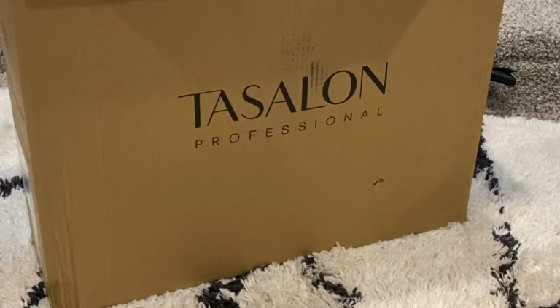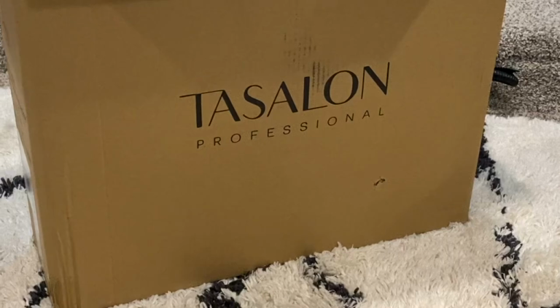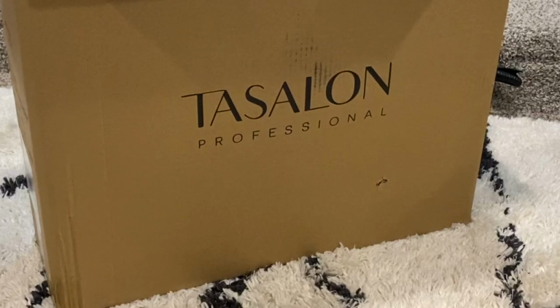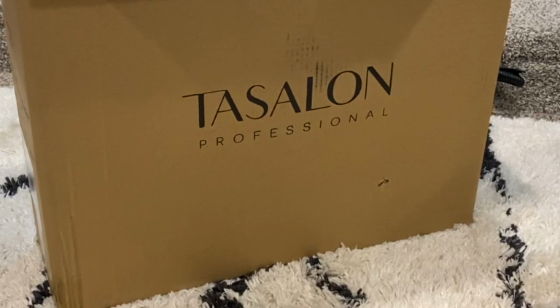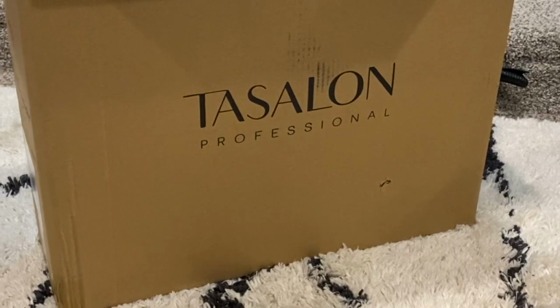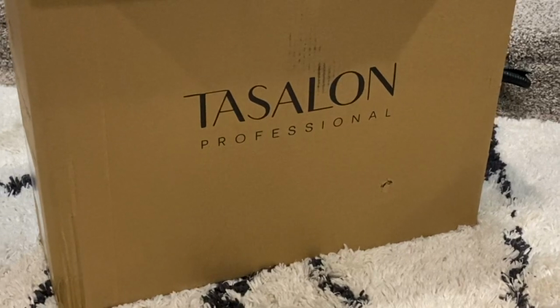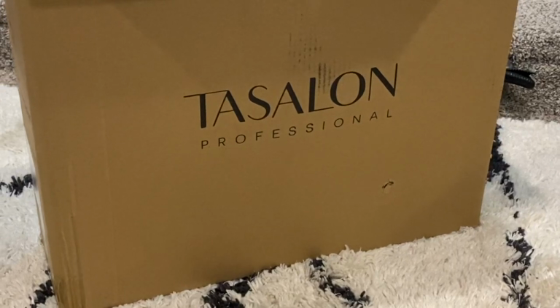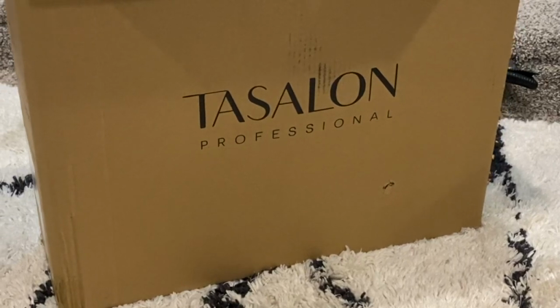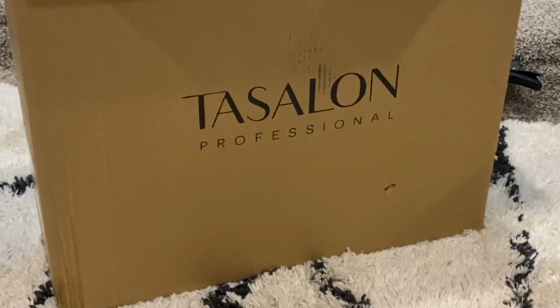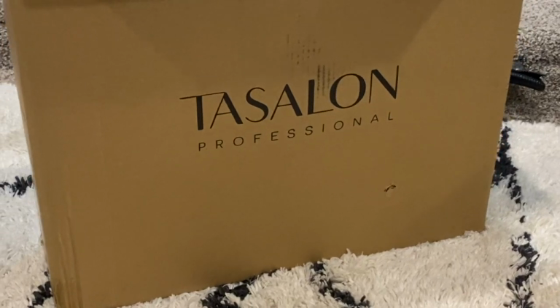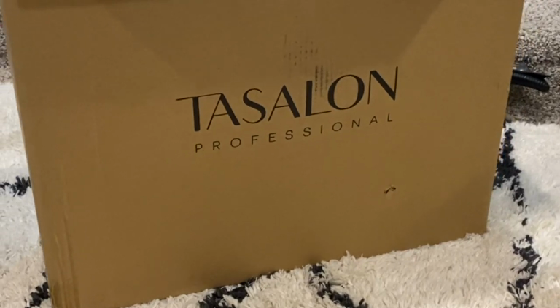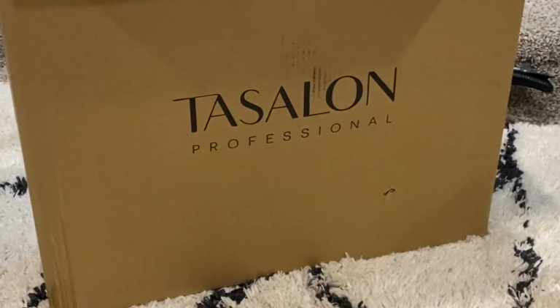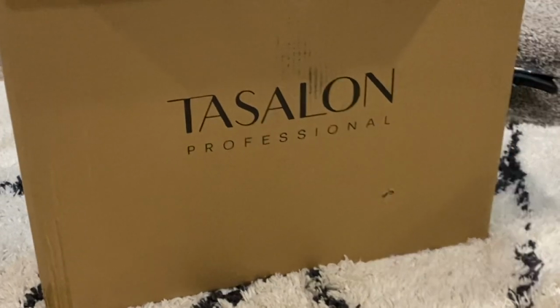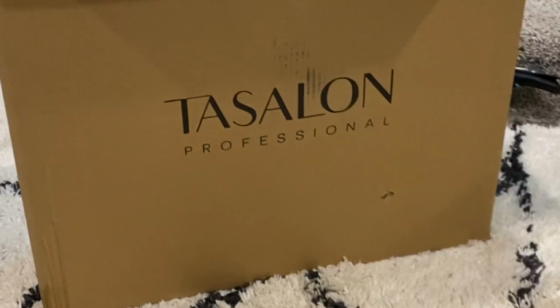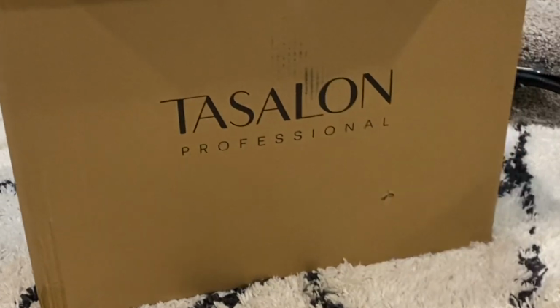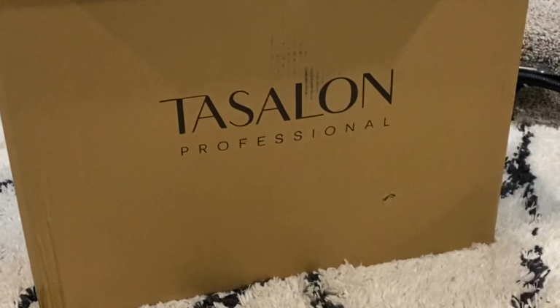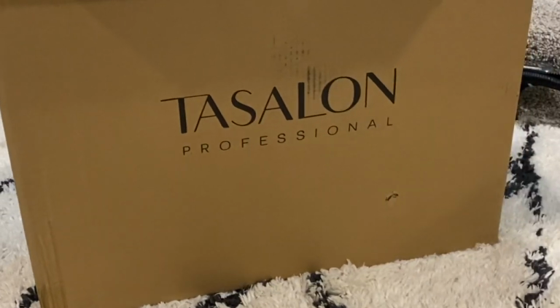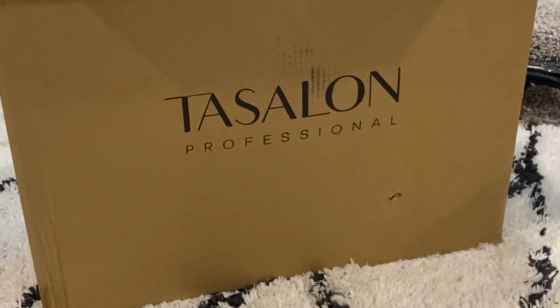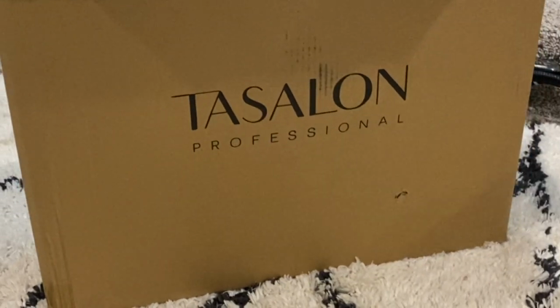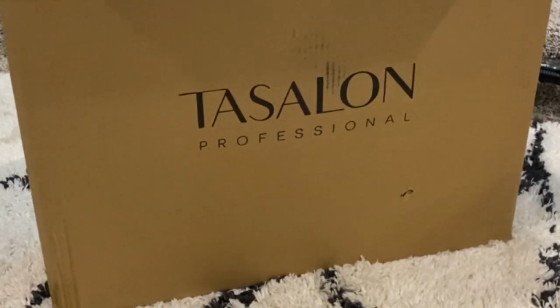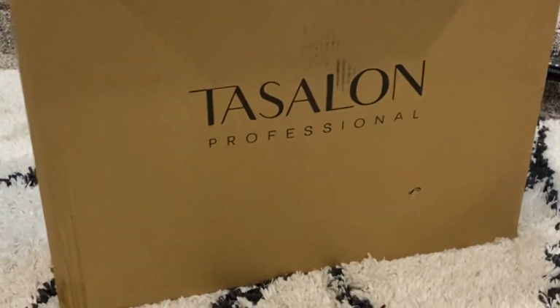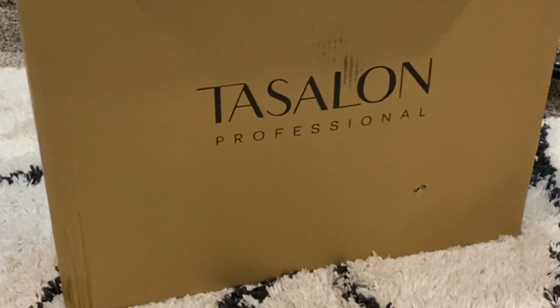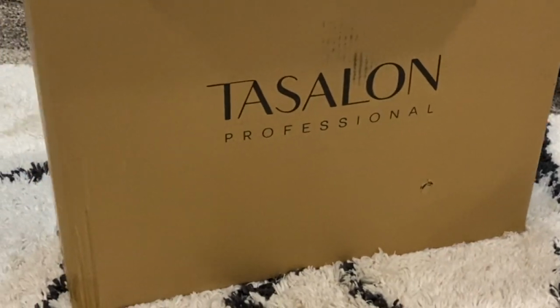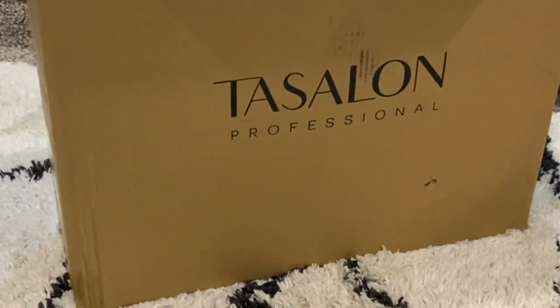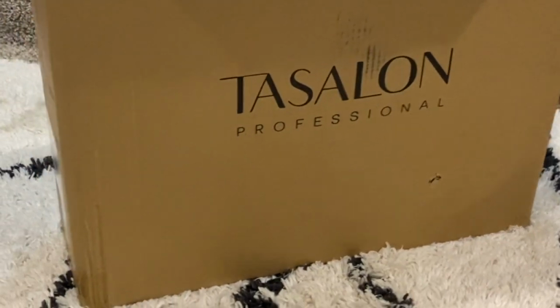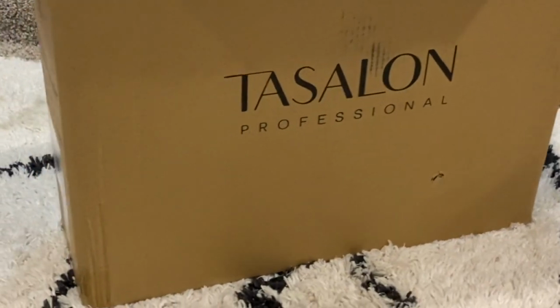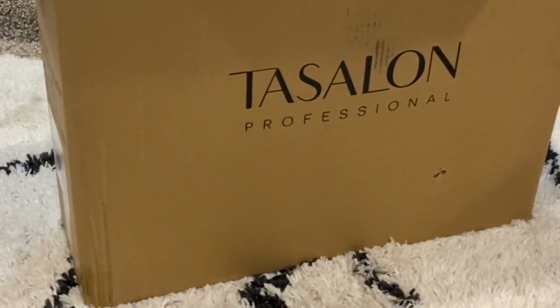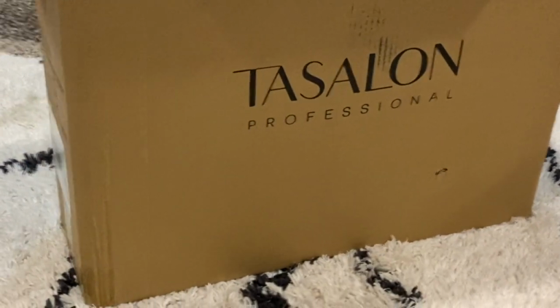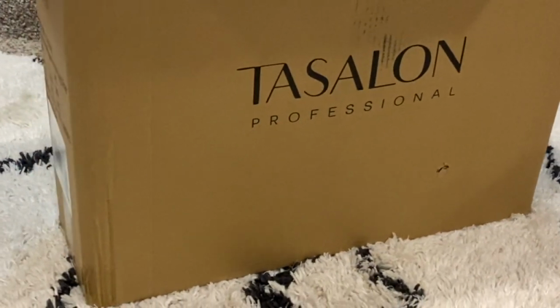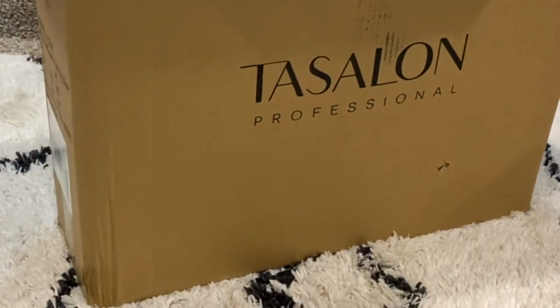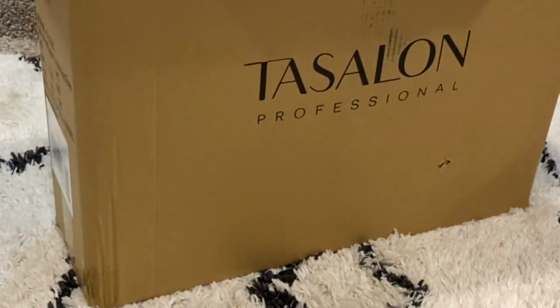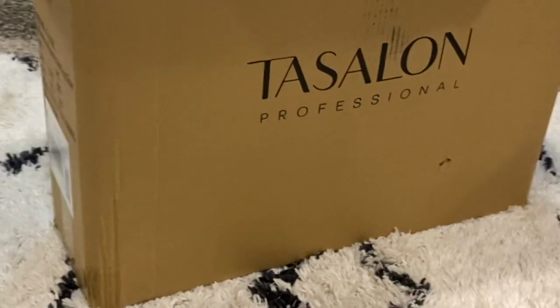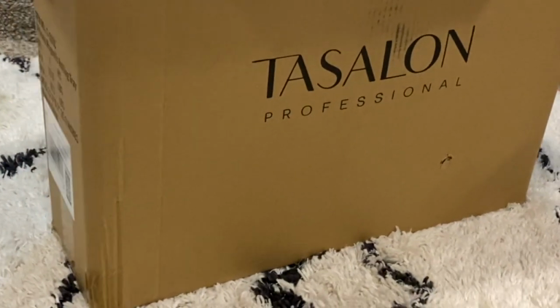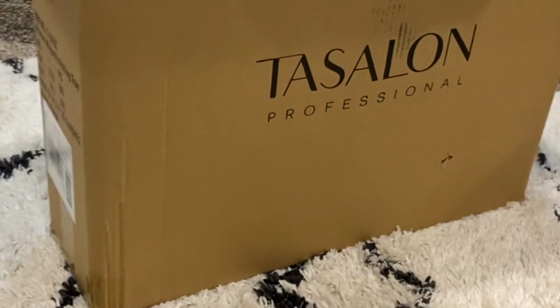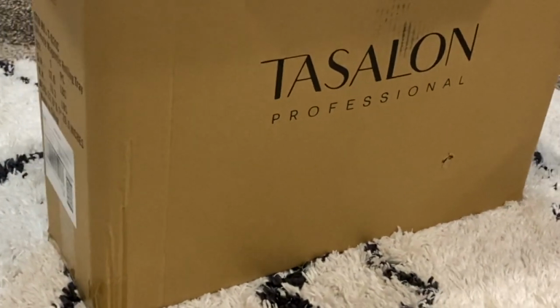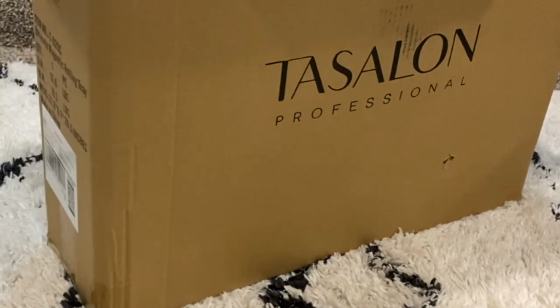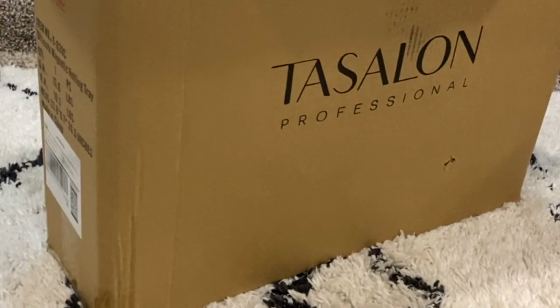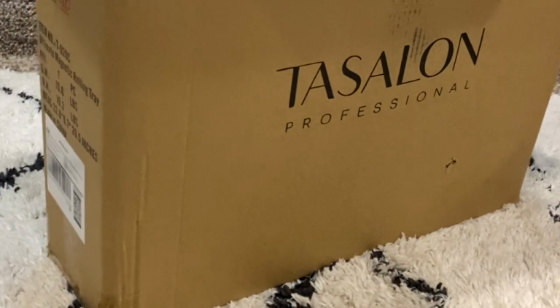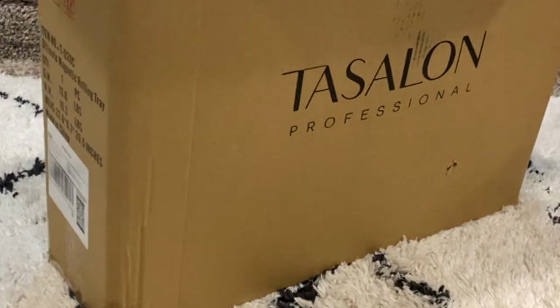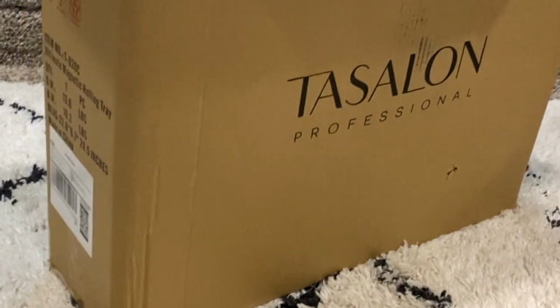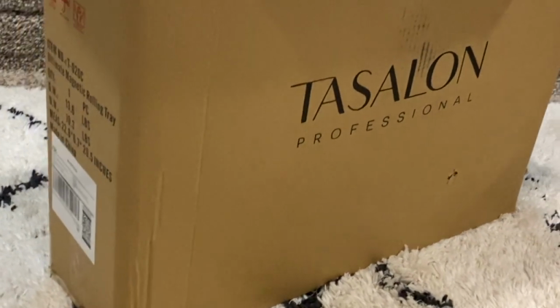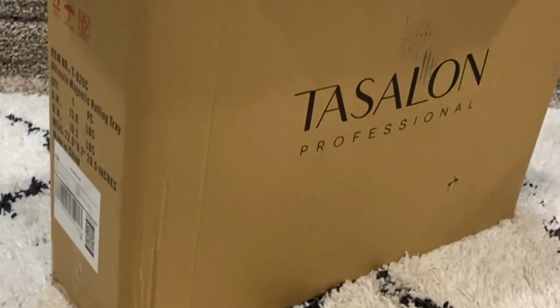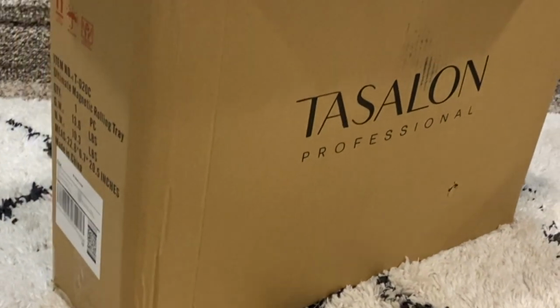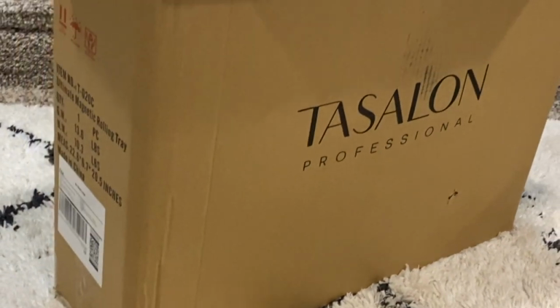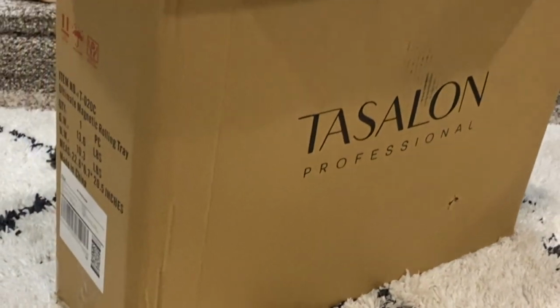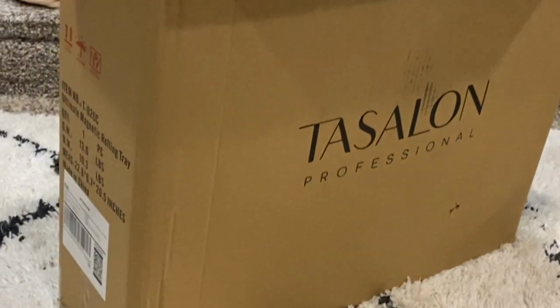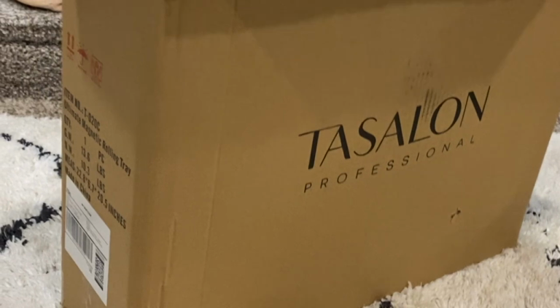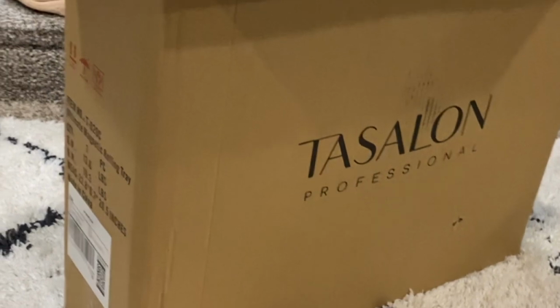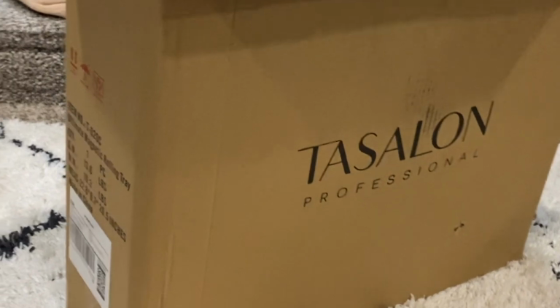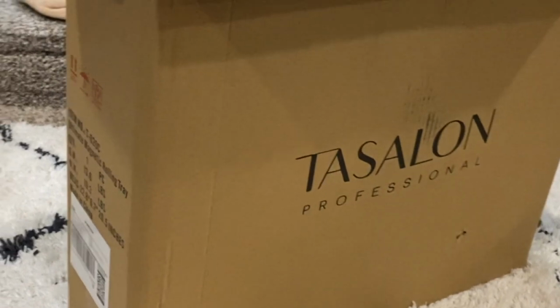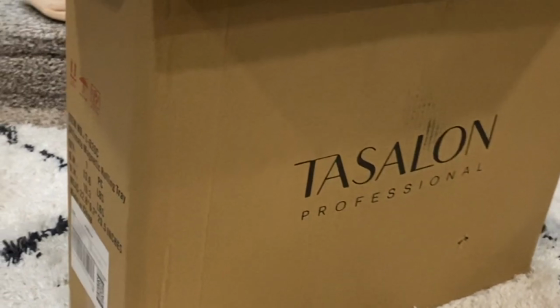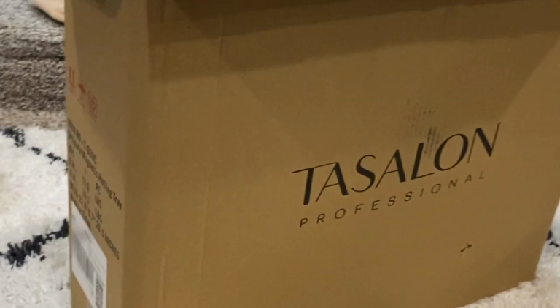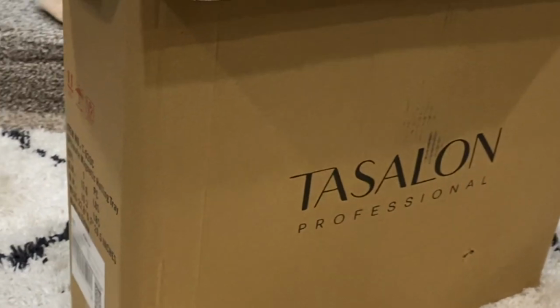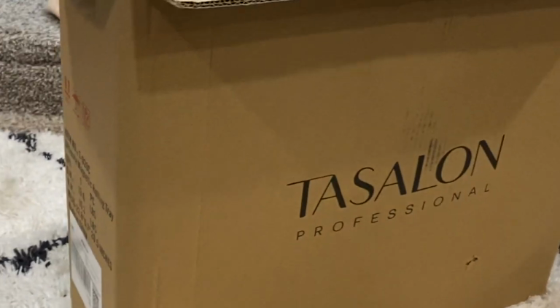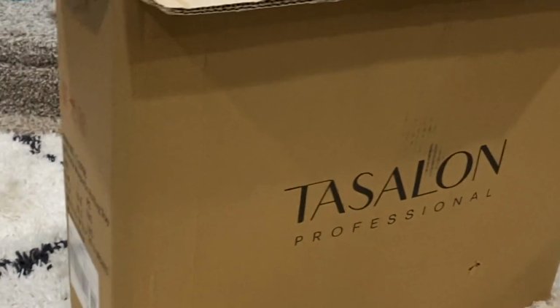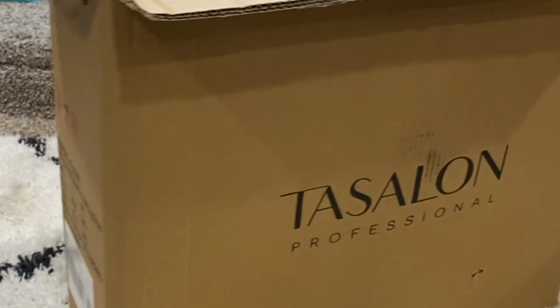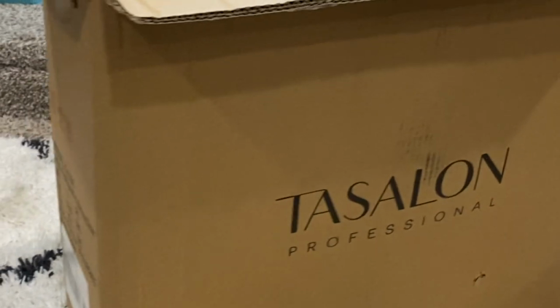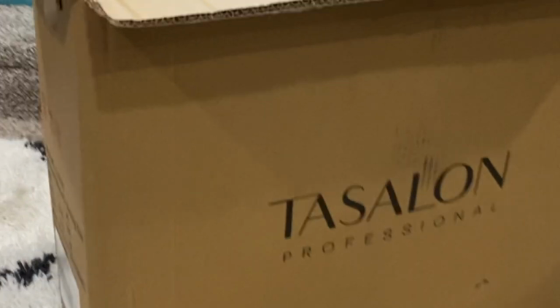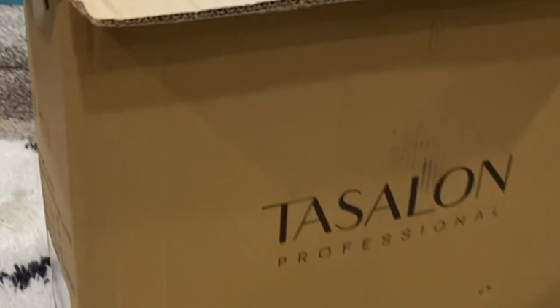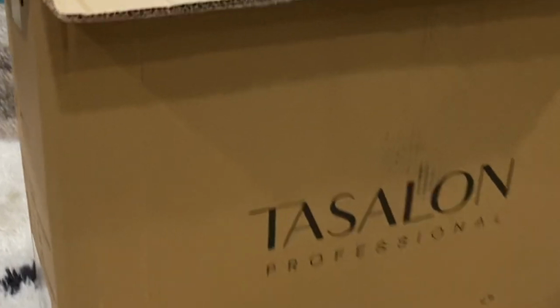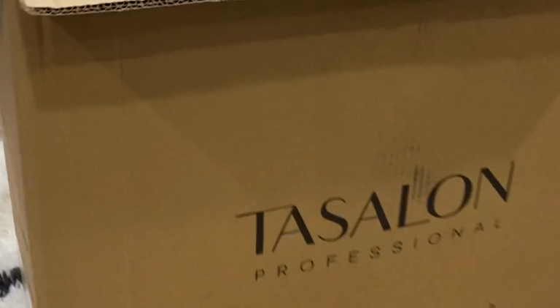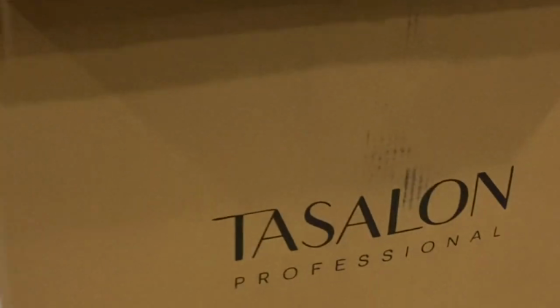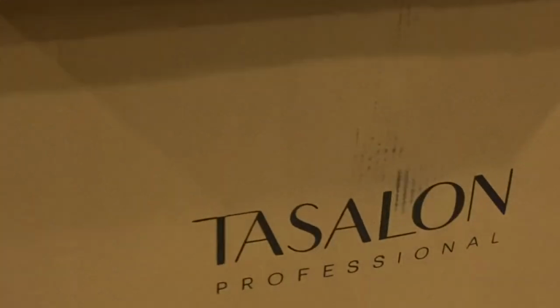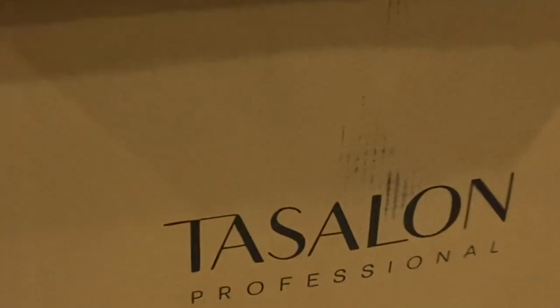All right guys, I got this Tesla professional rolling tattoo cart. Let's set it up and check it out.